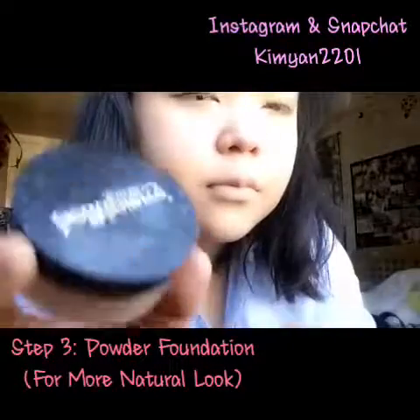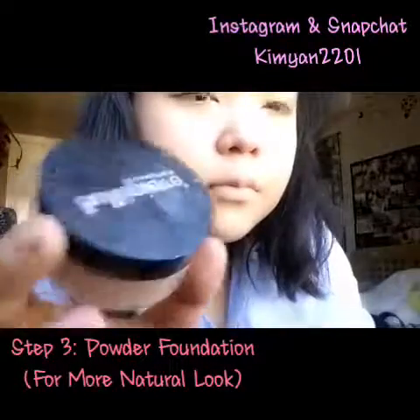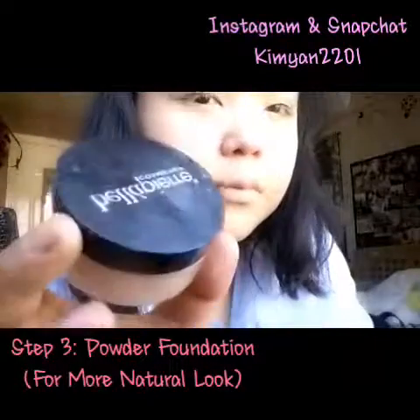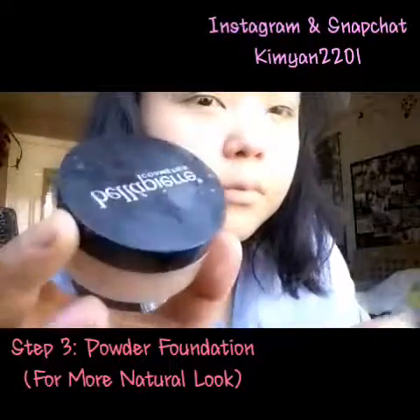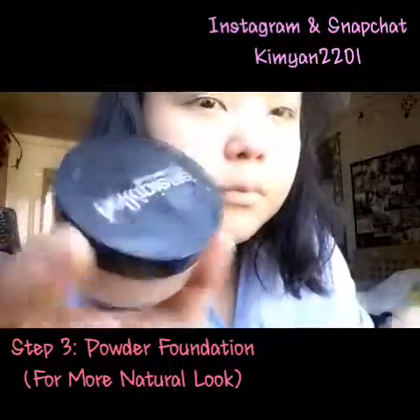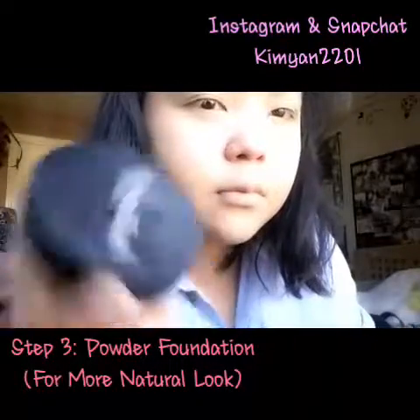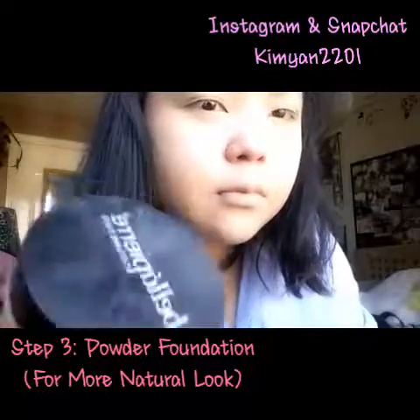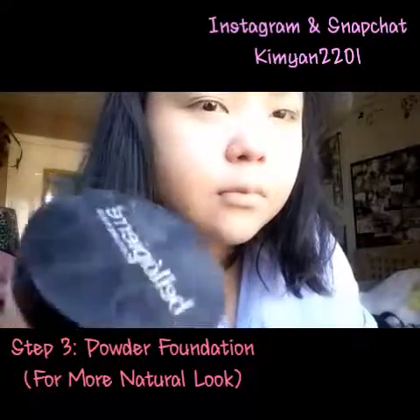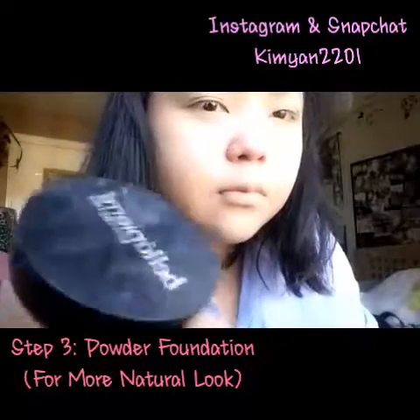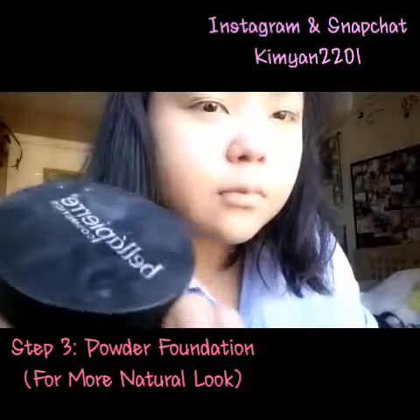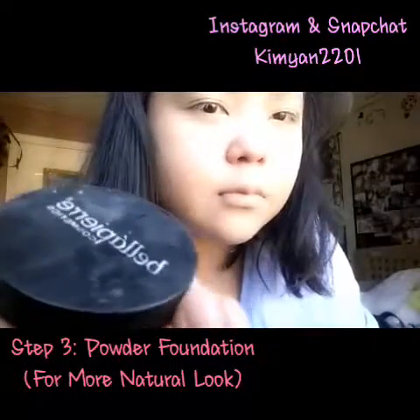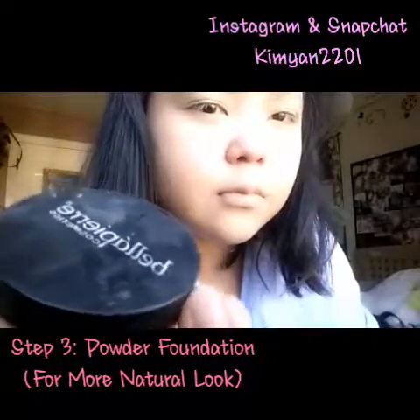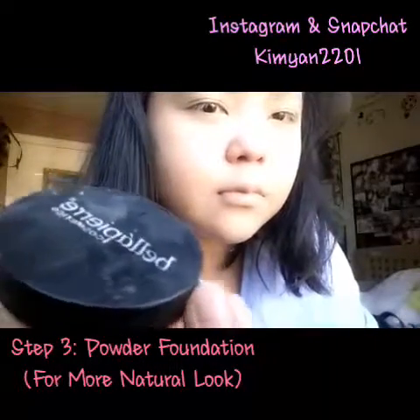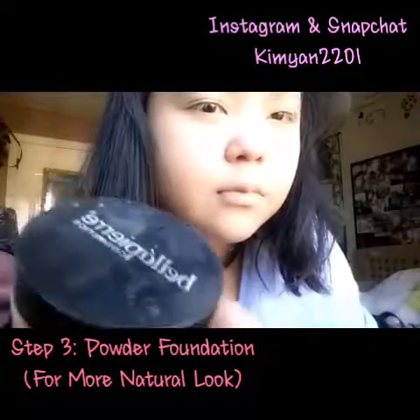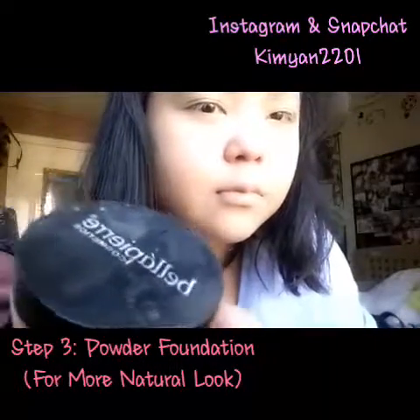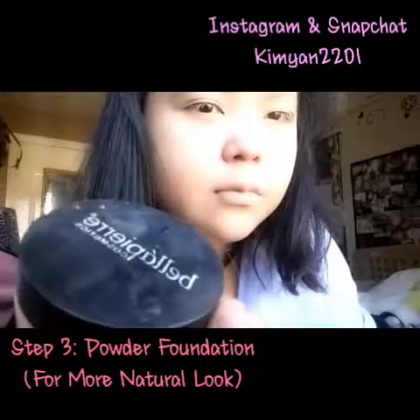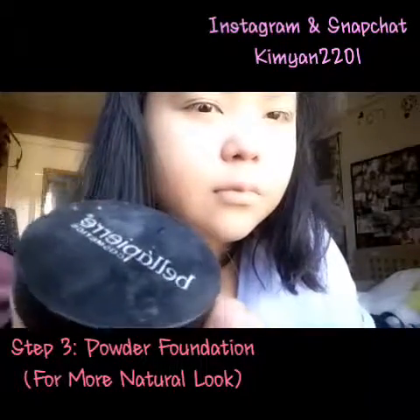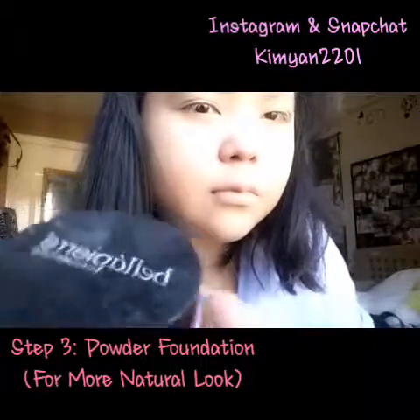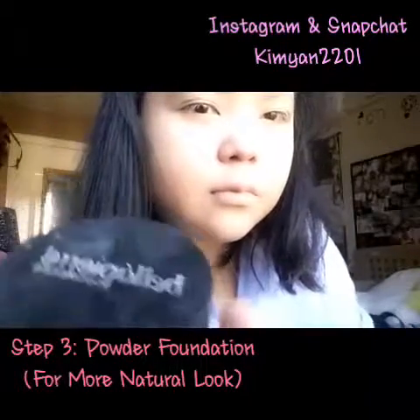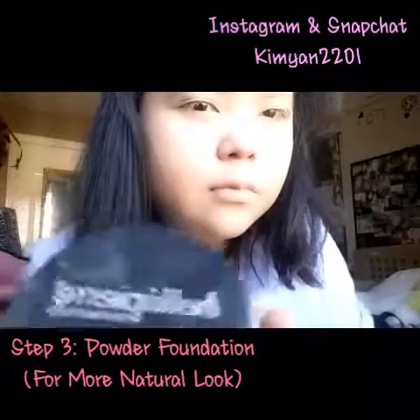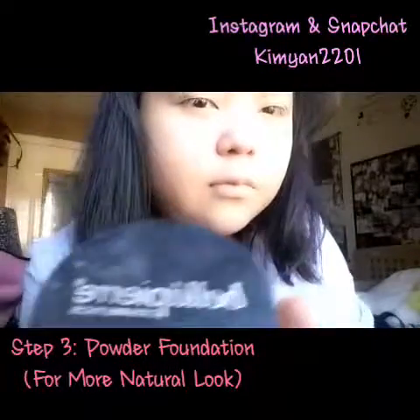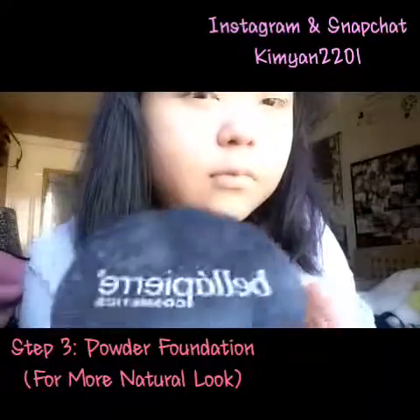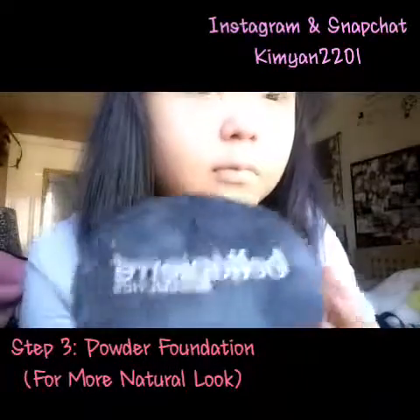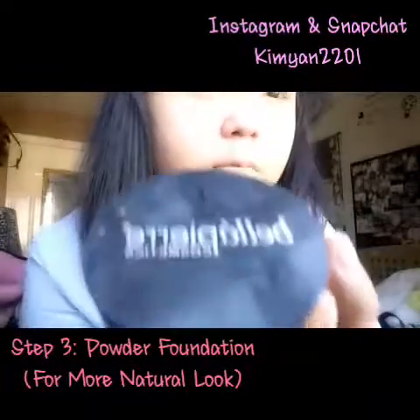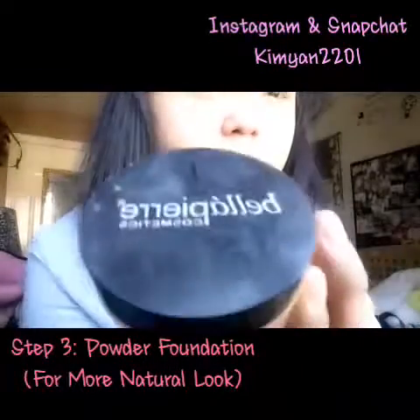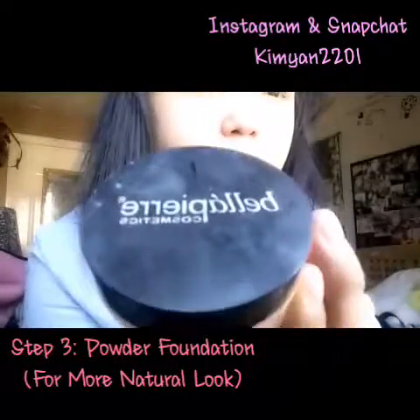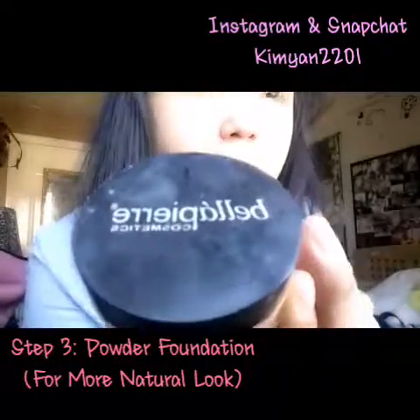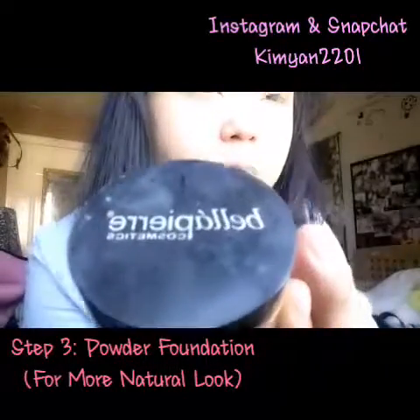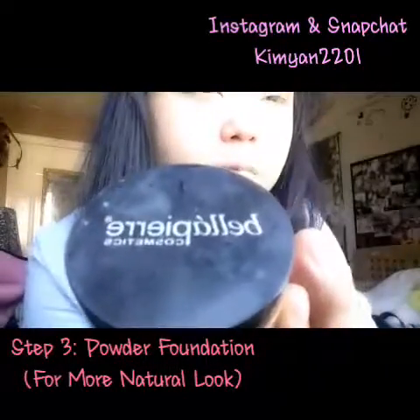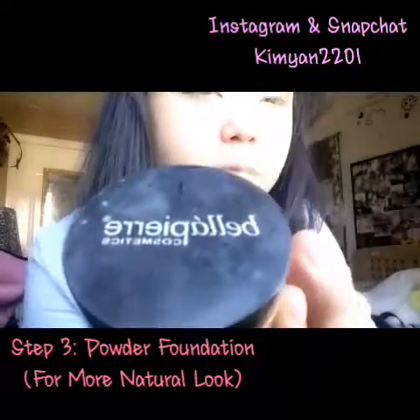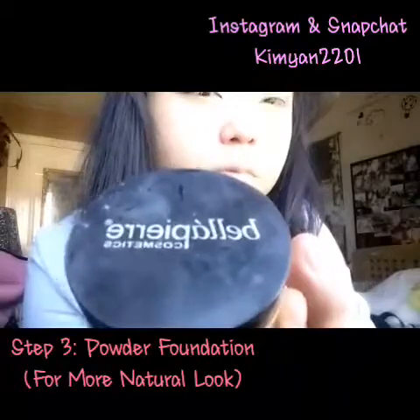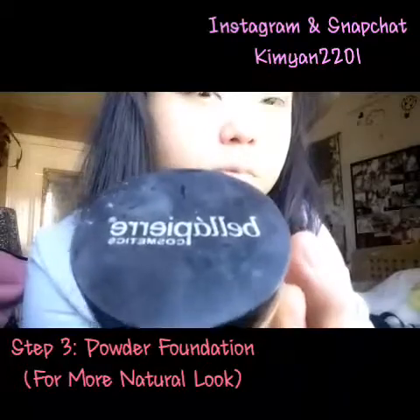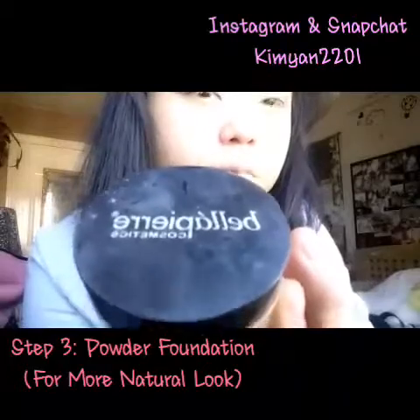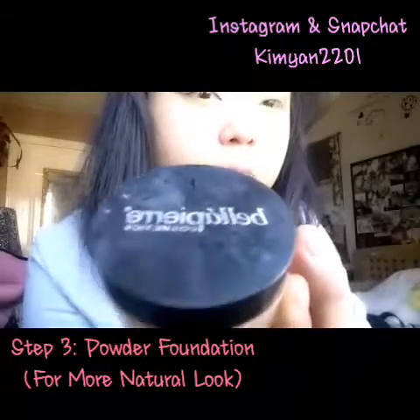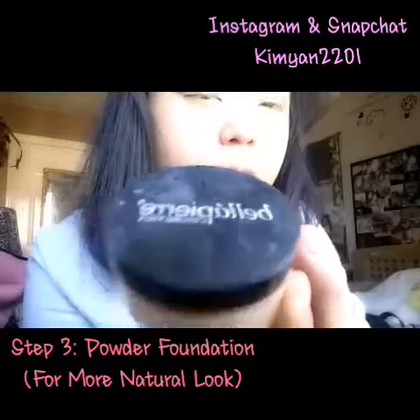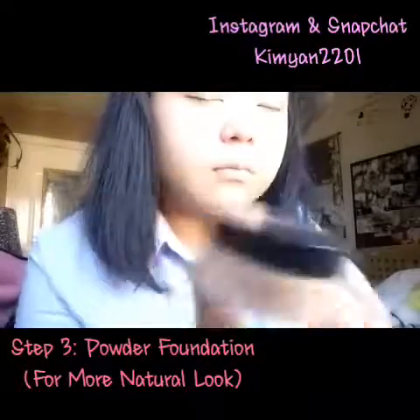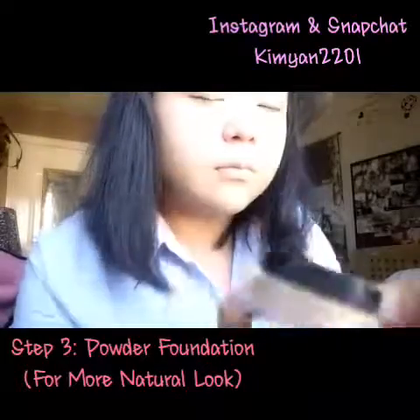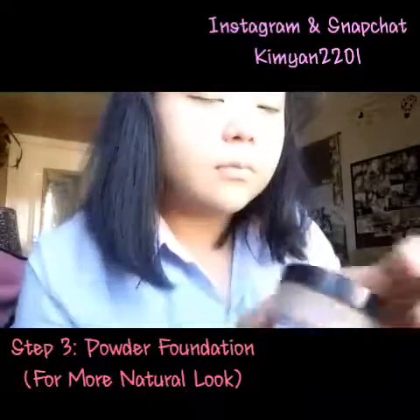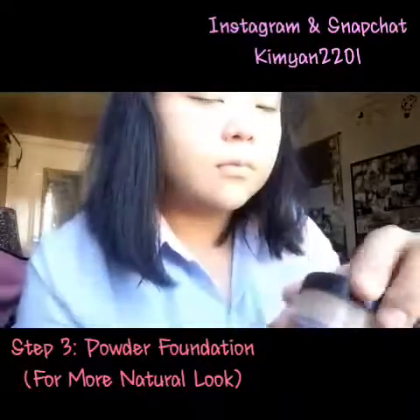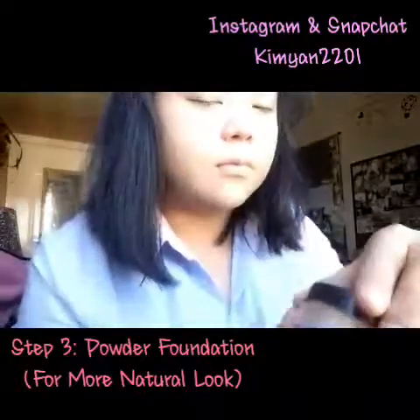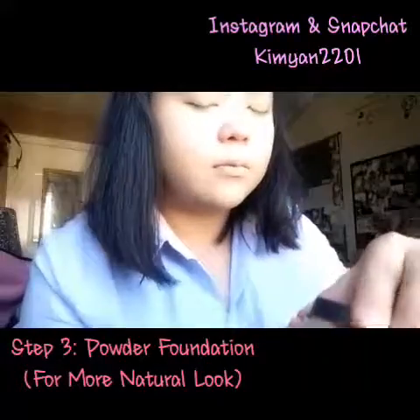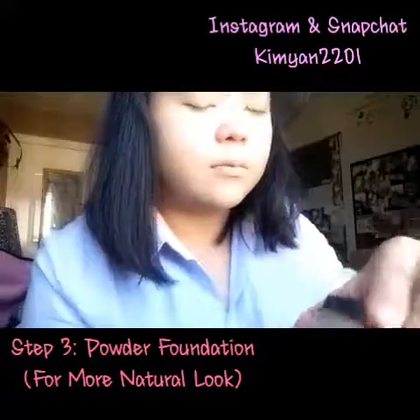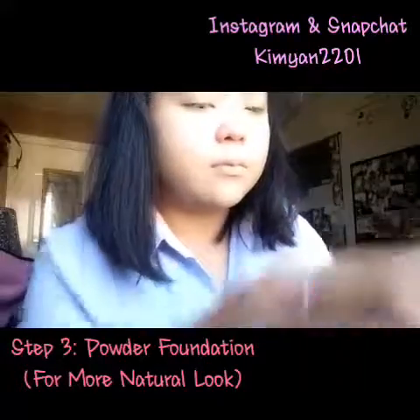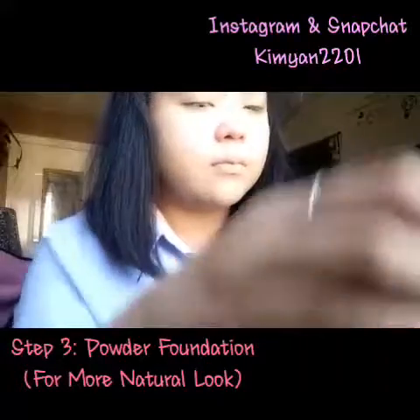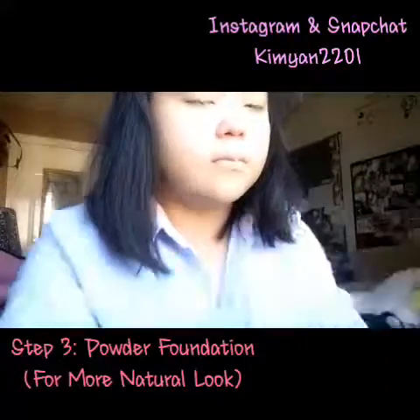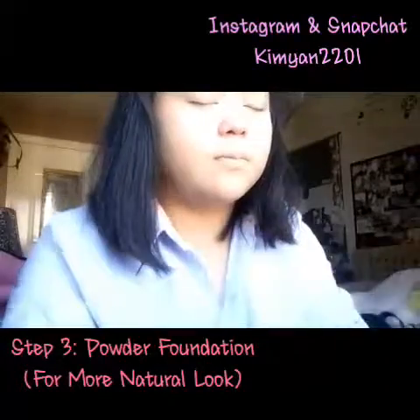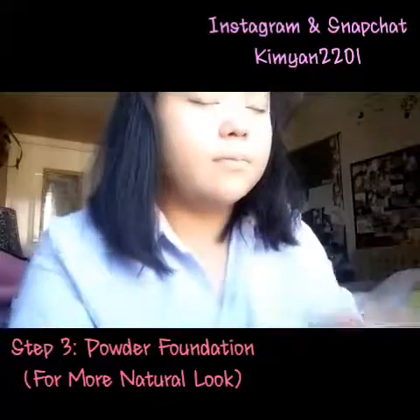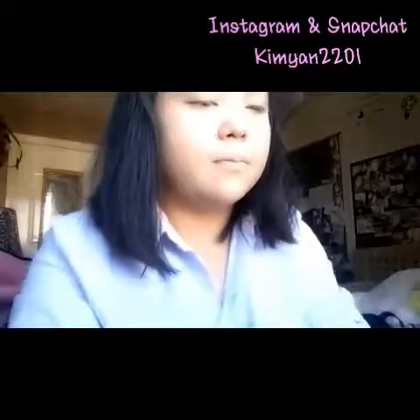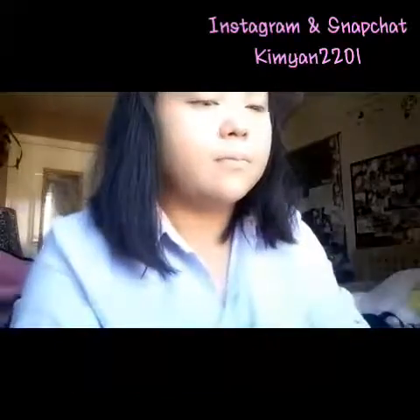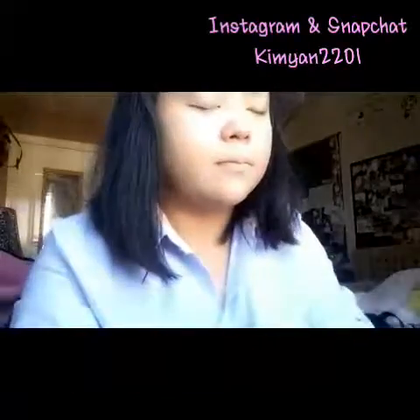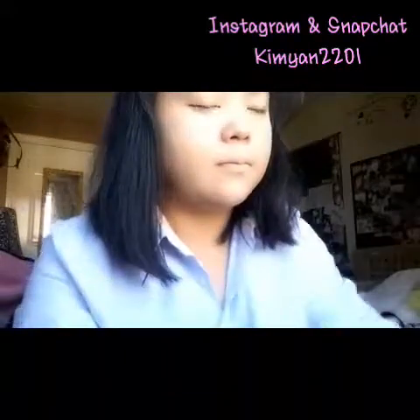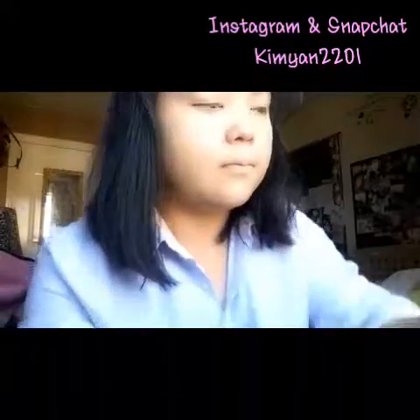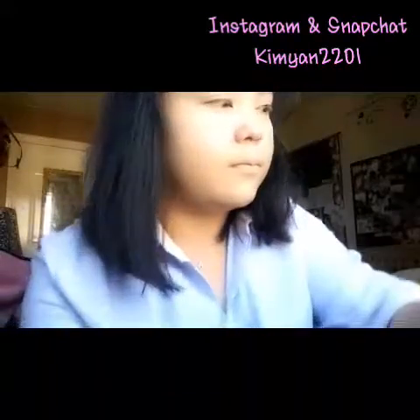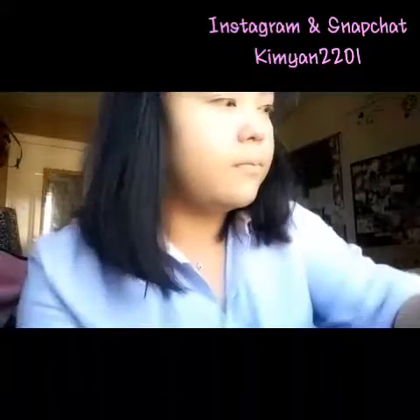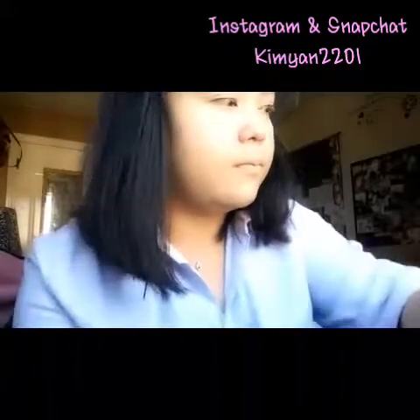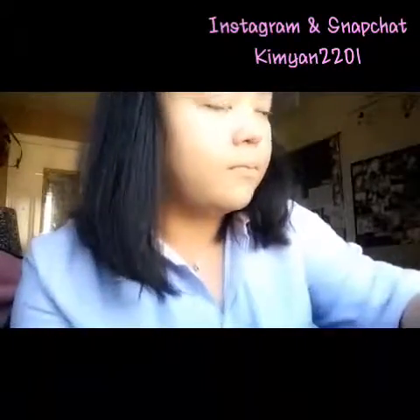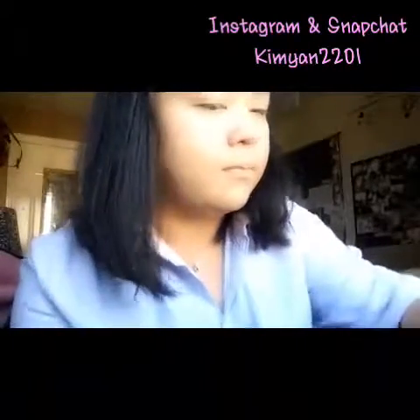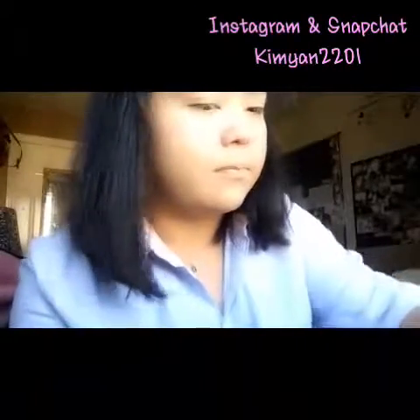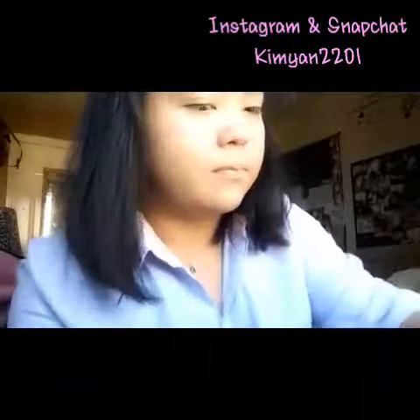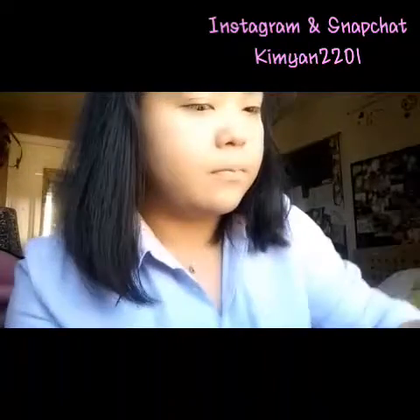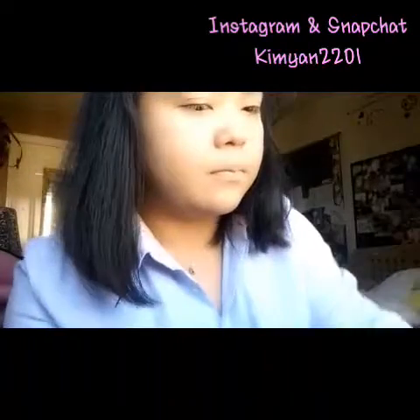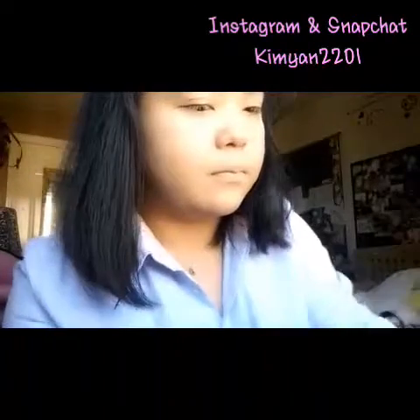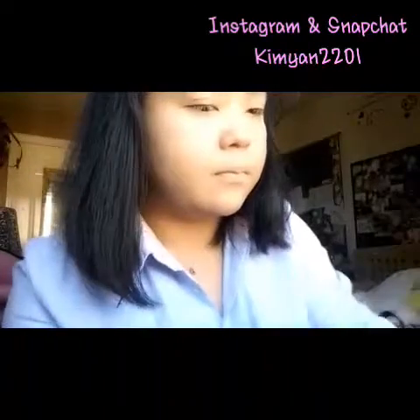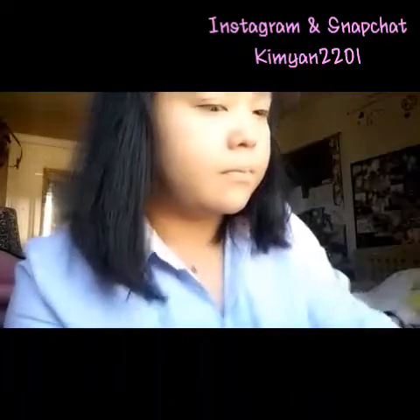I'm using a Bella Piri powder foundation, and I bought this when I was in Amsterdam.